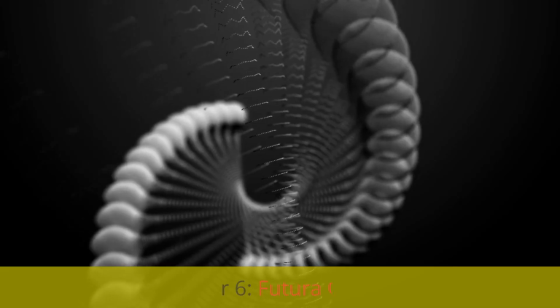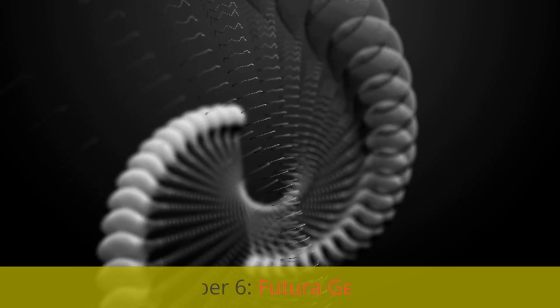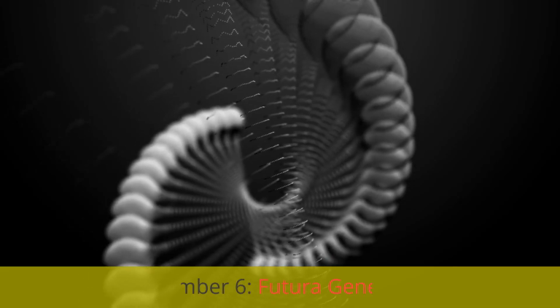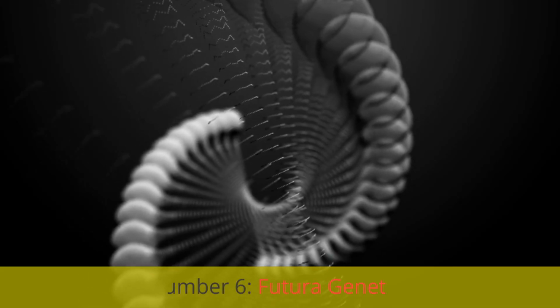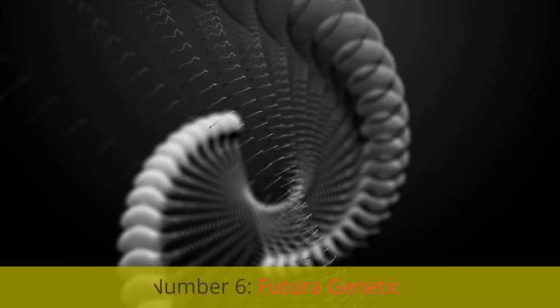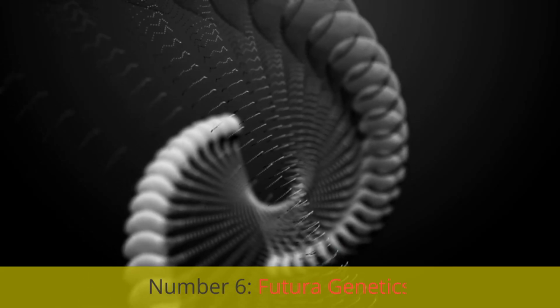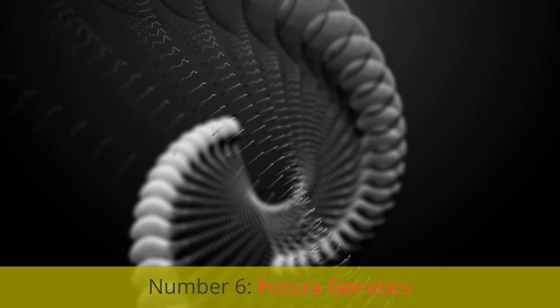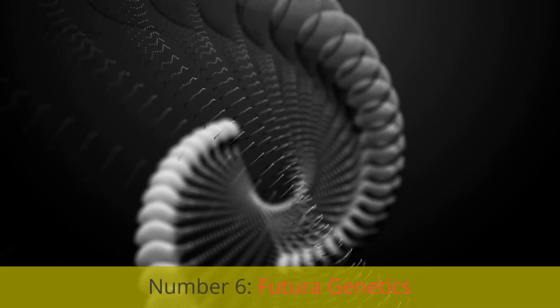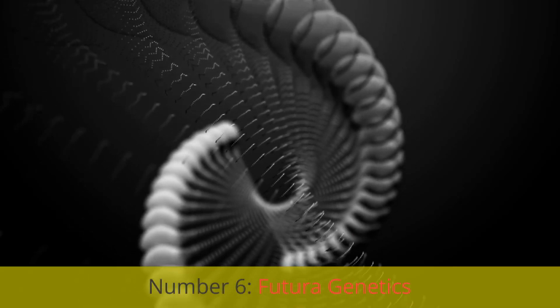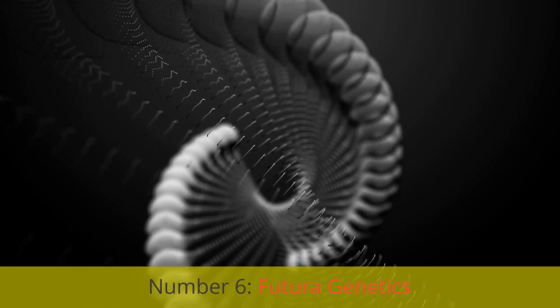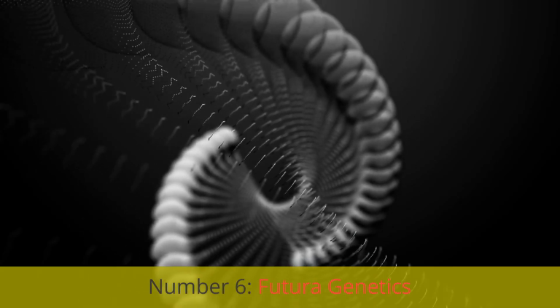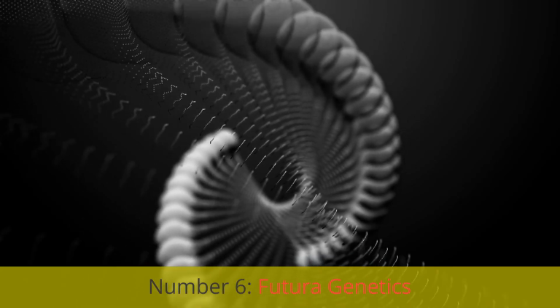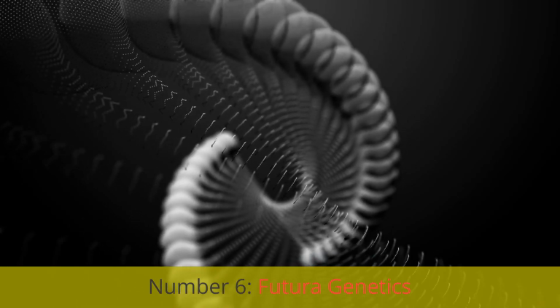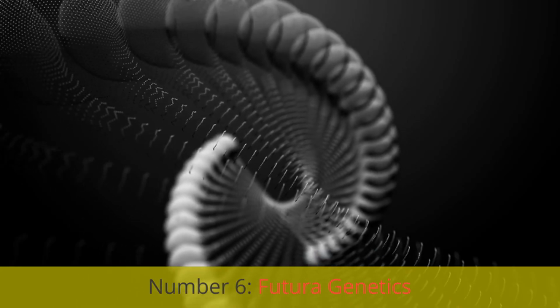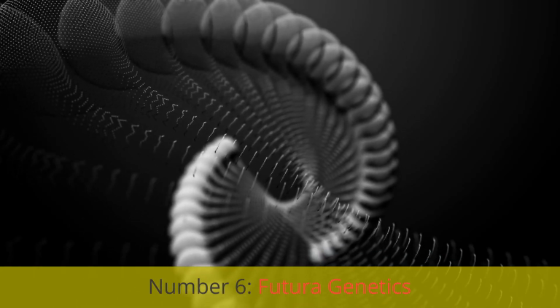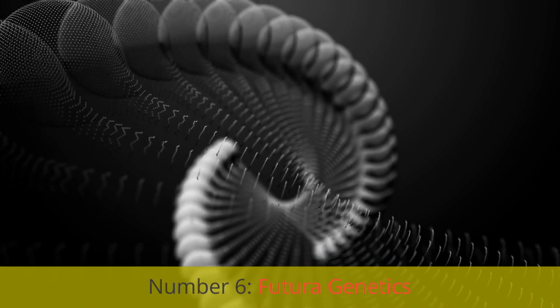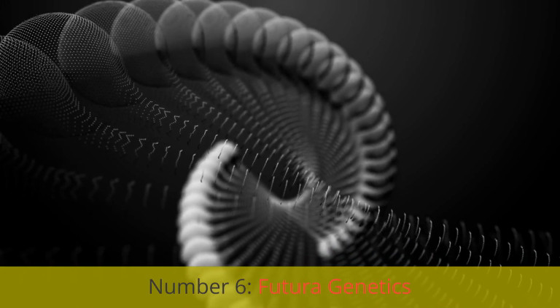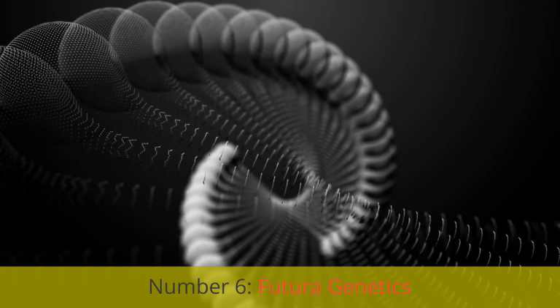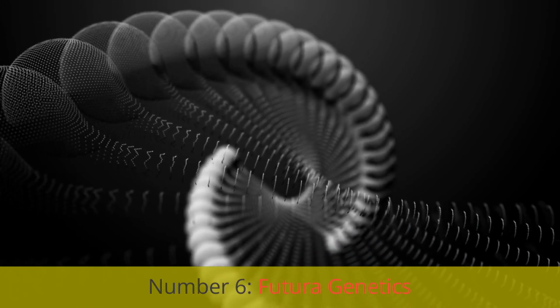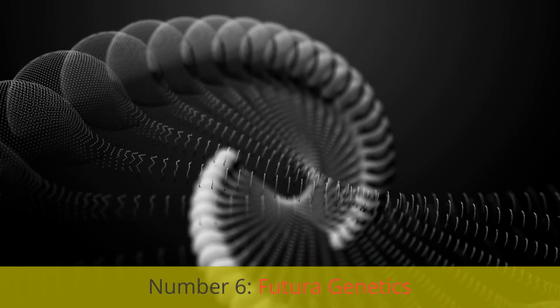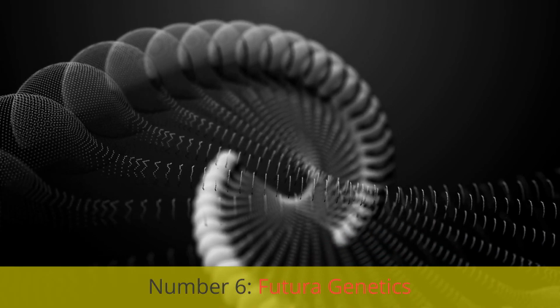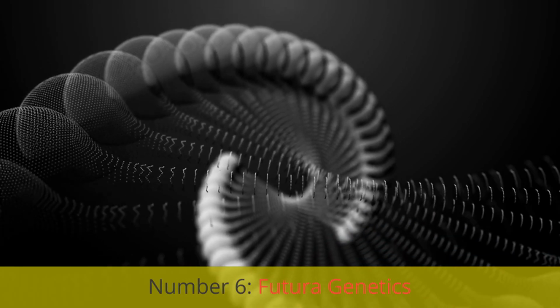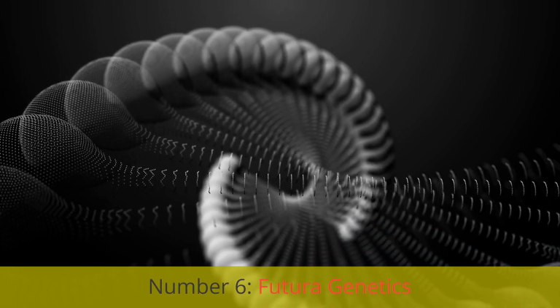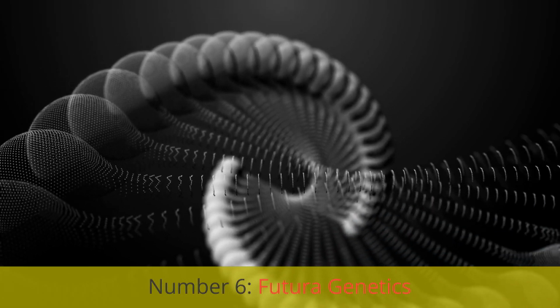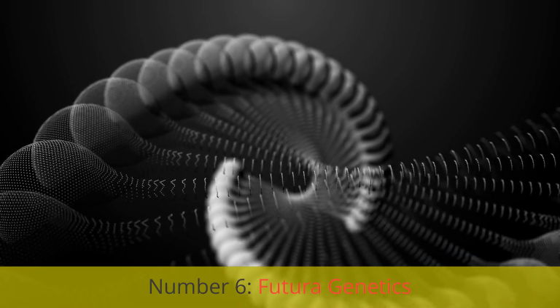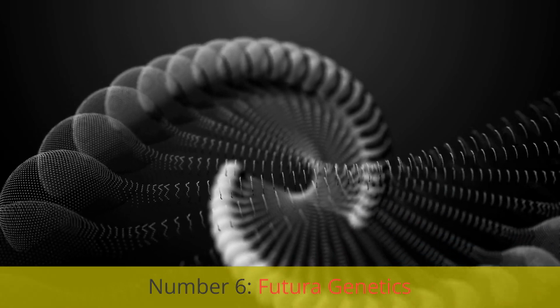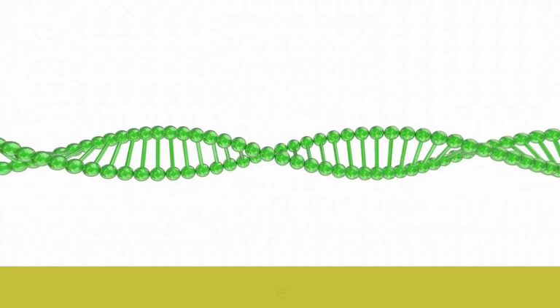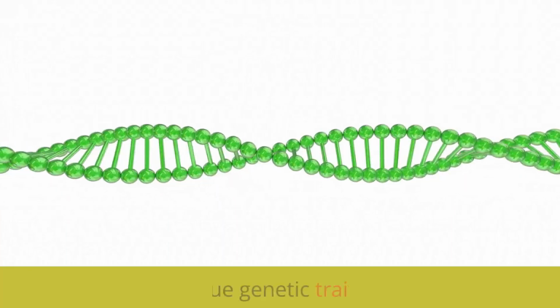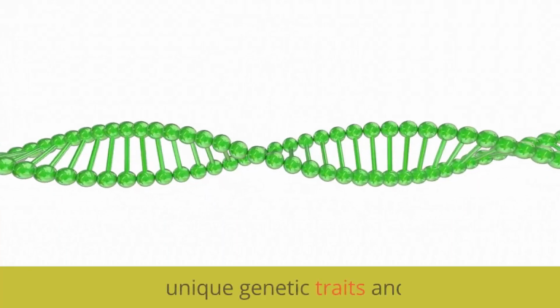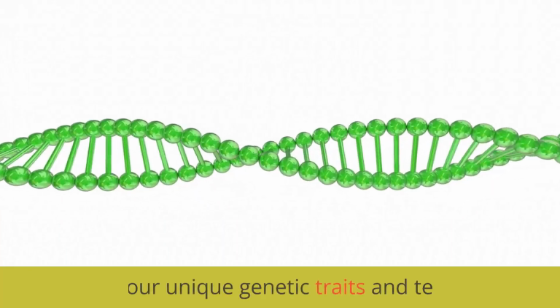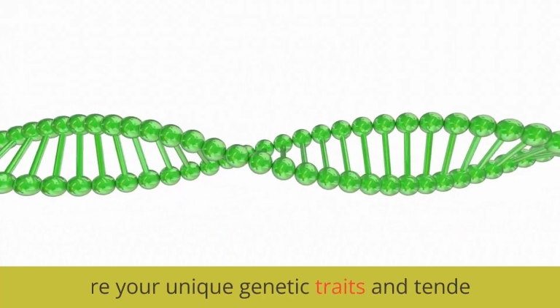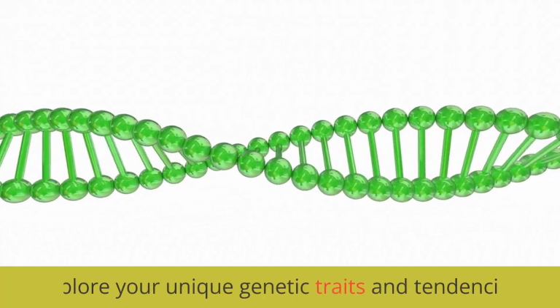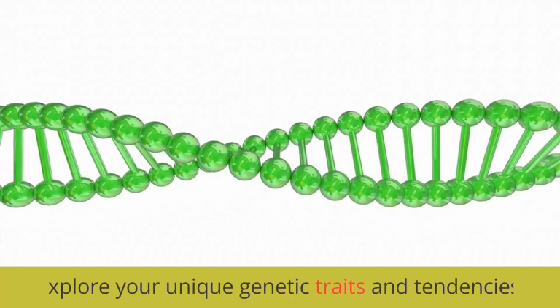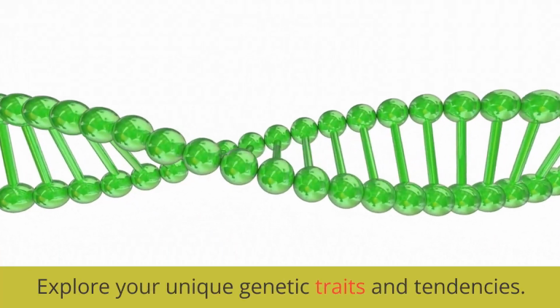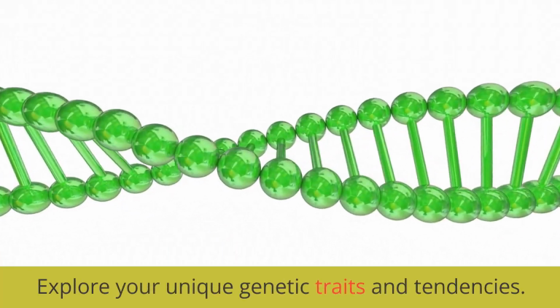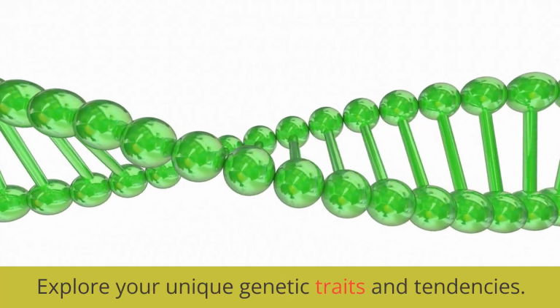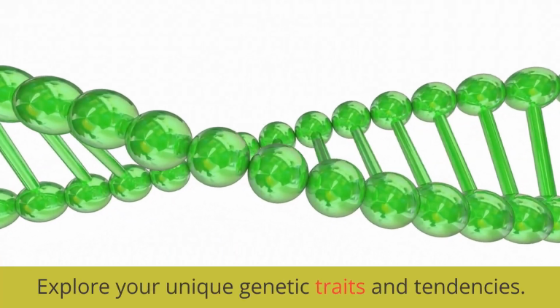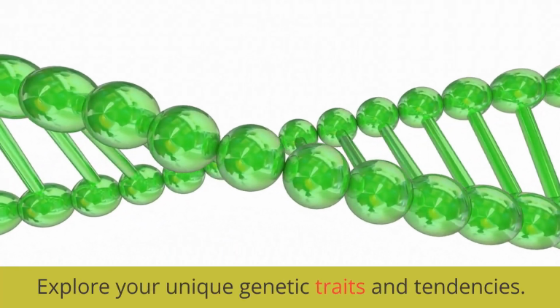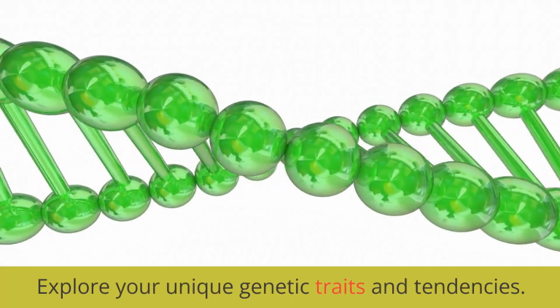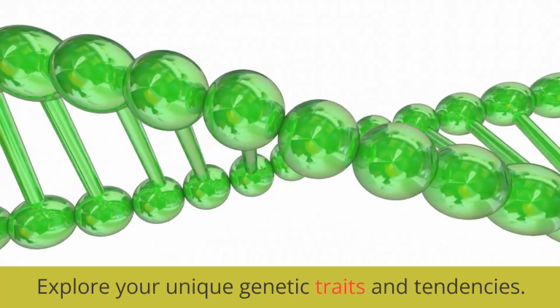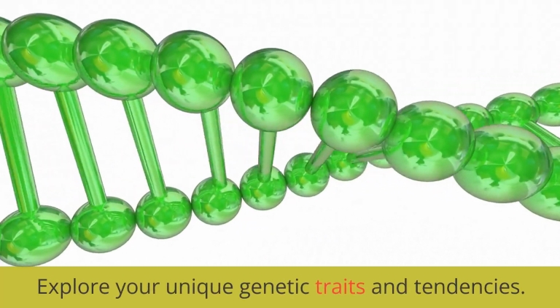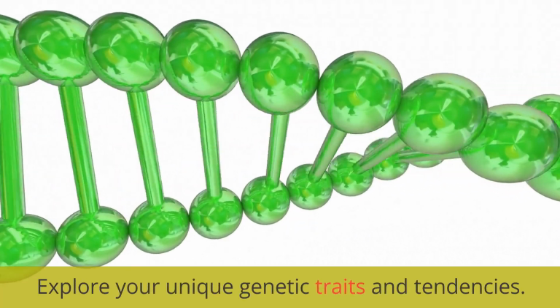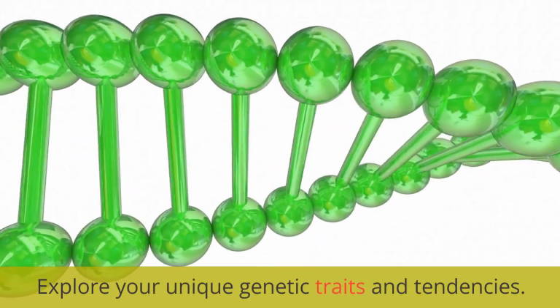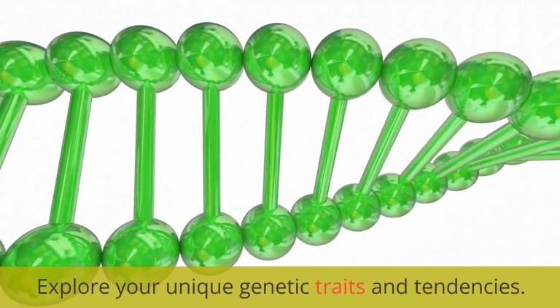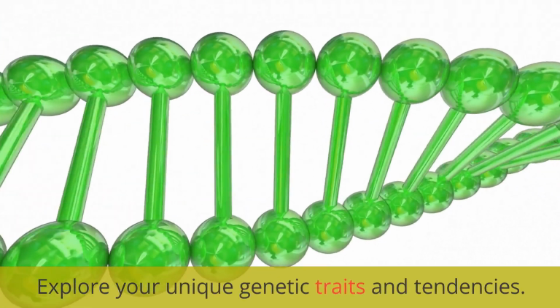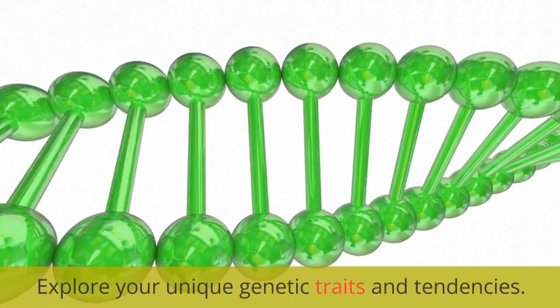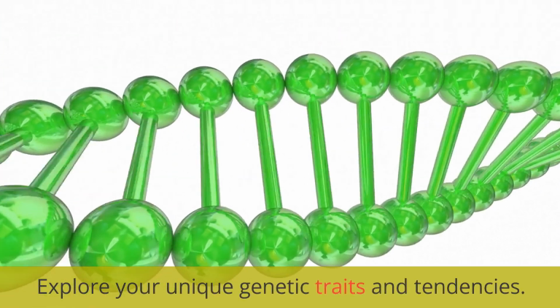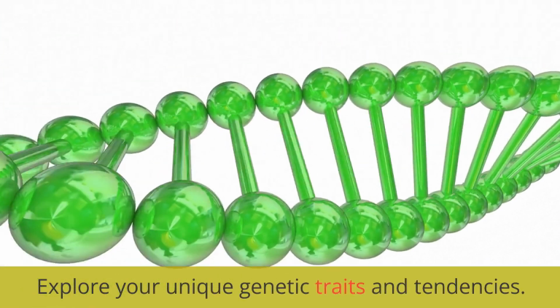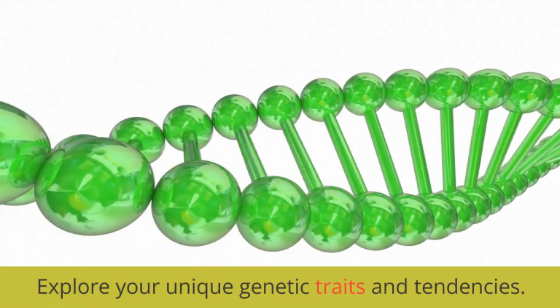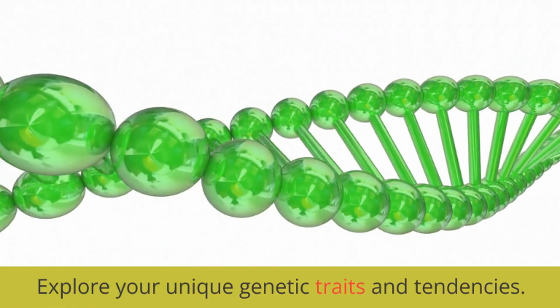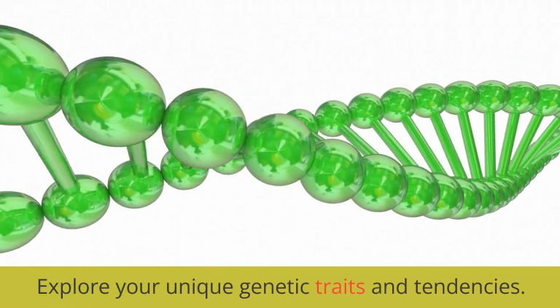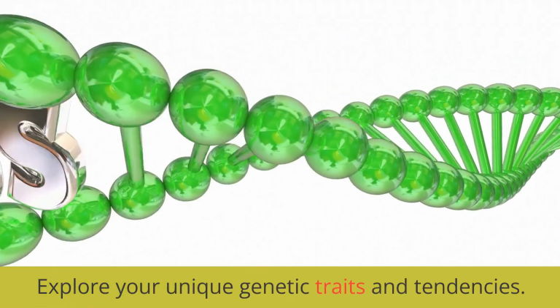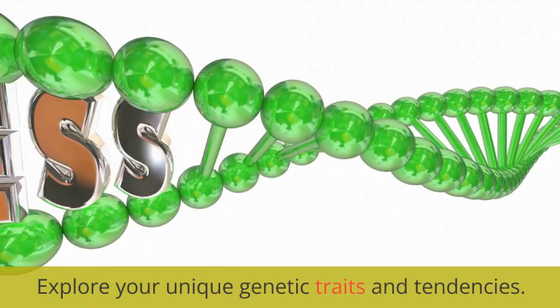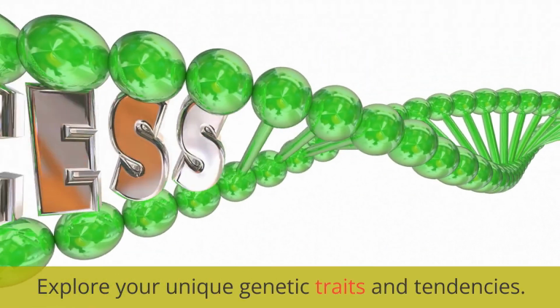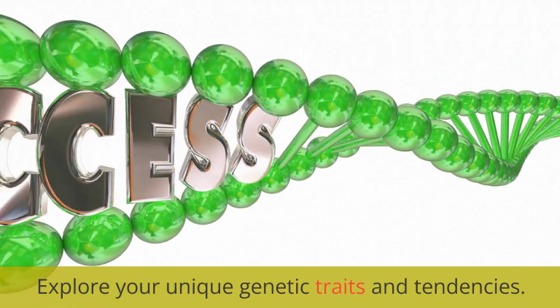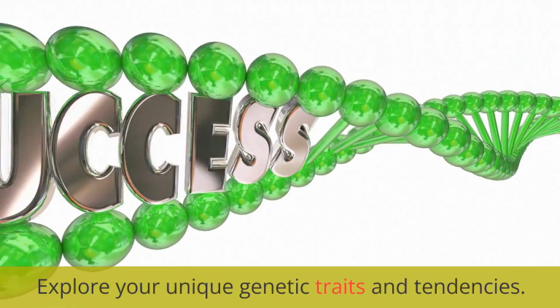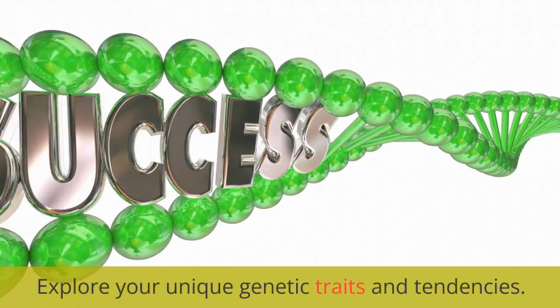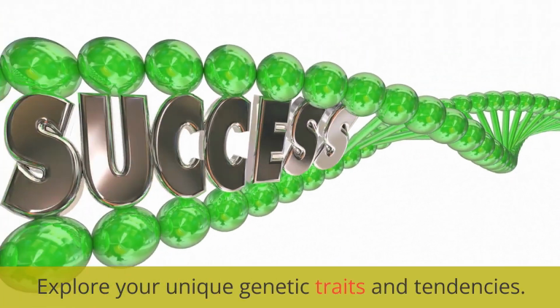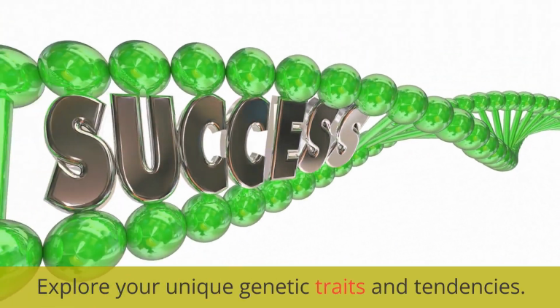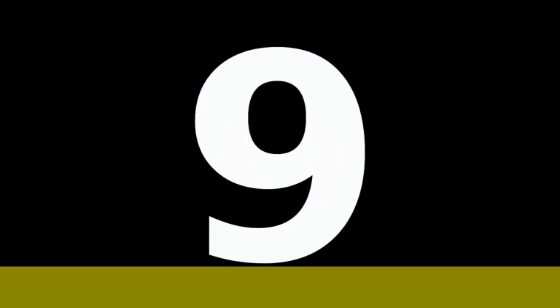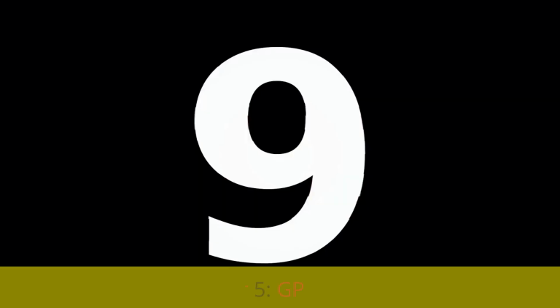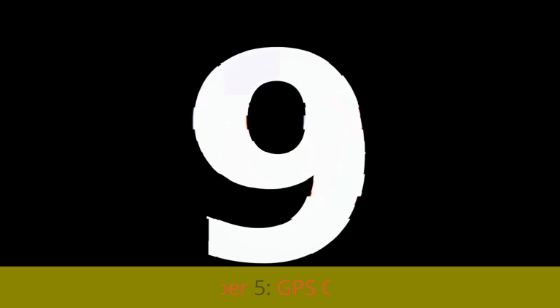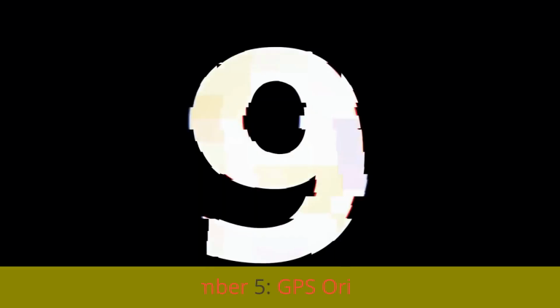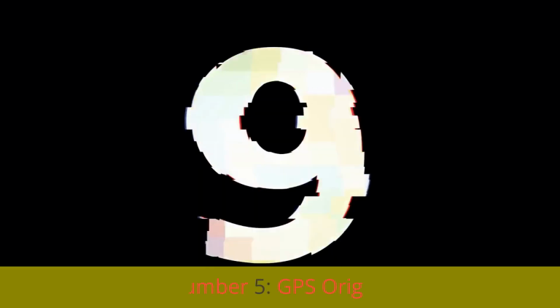Number 6: FuturoGenetics. Explore your unique genetic traits and tendencies.